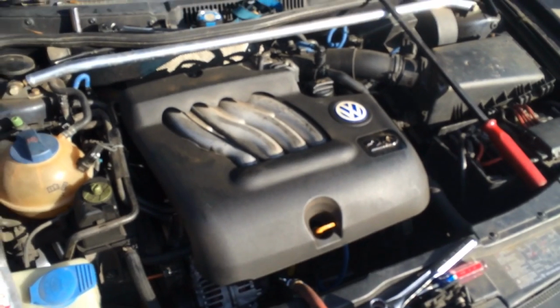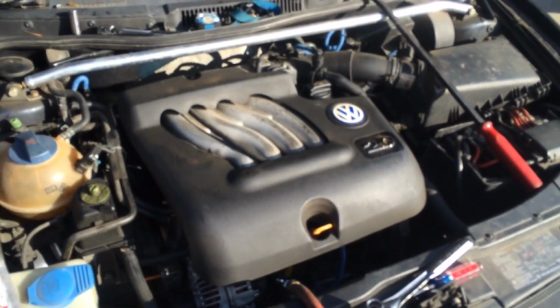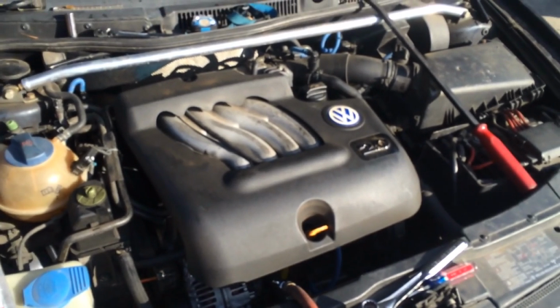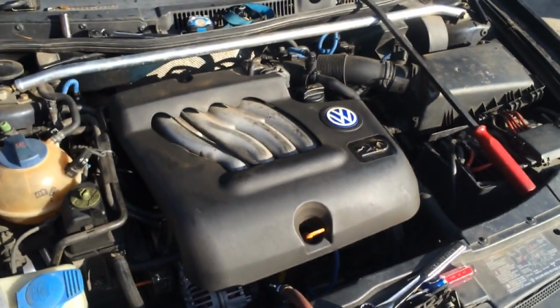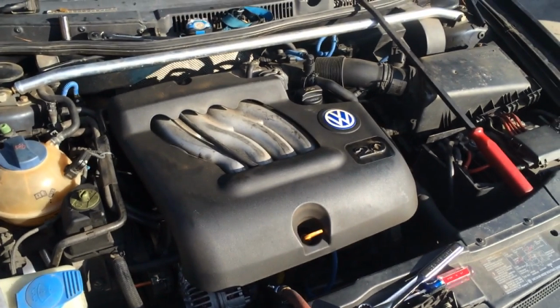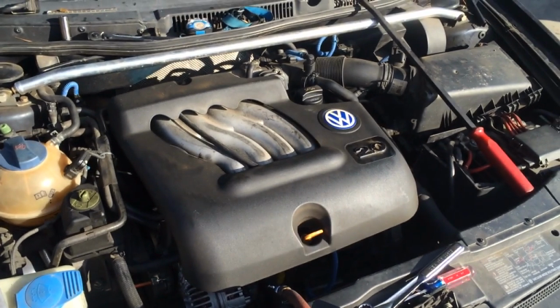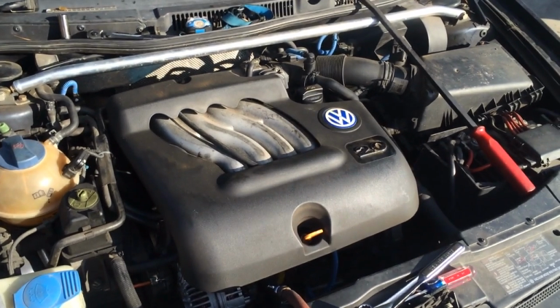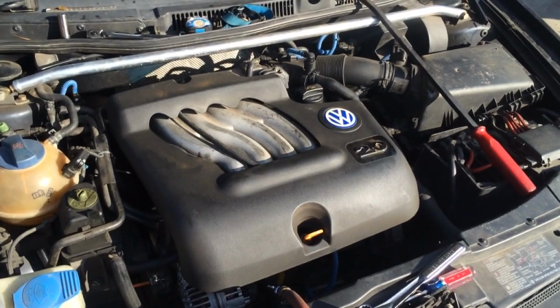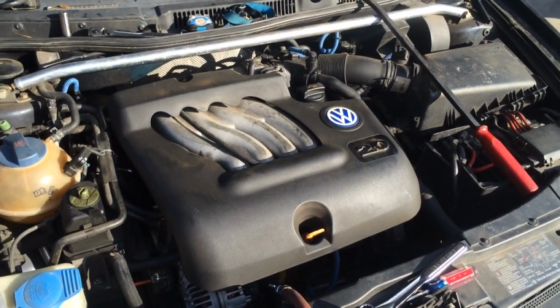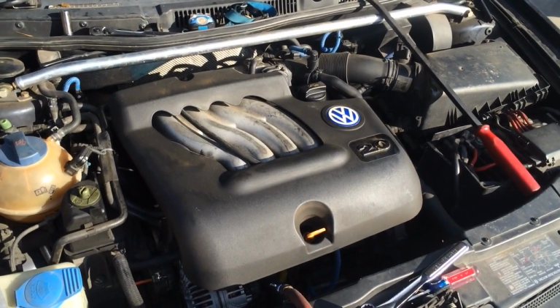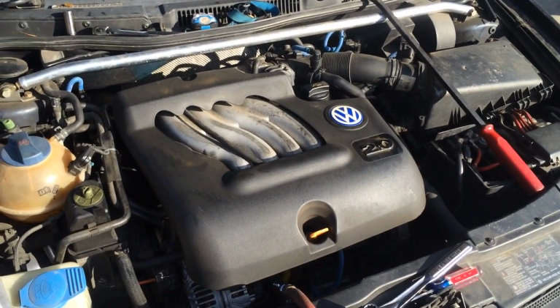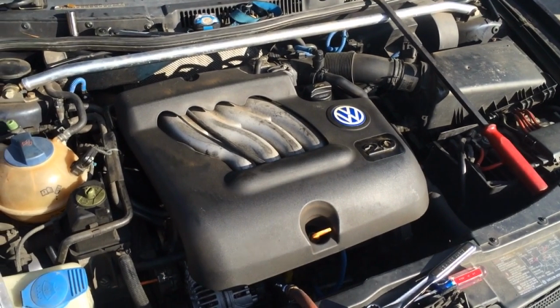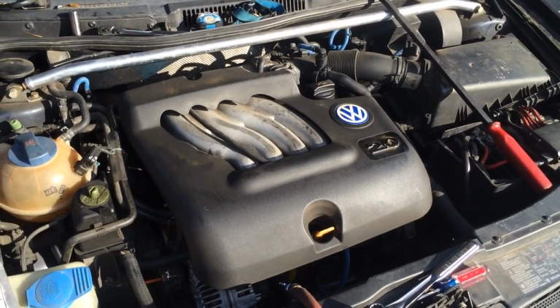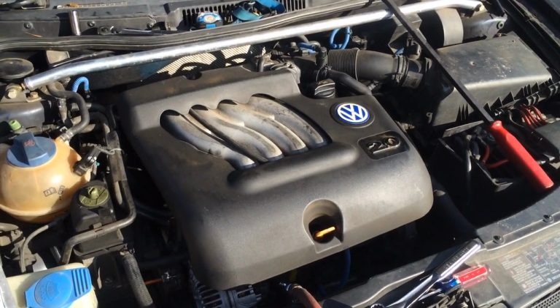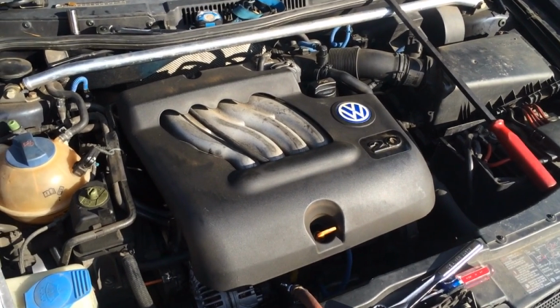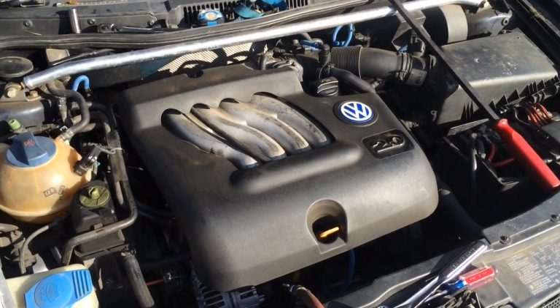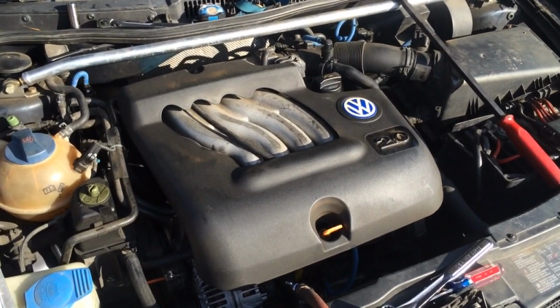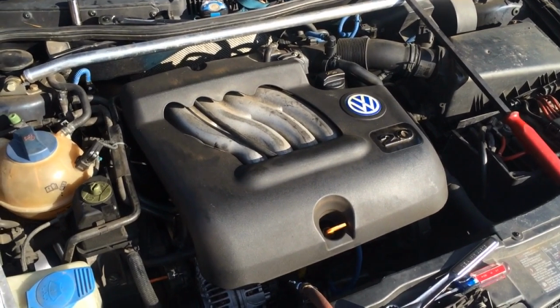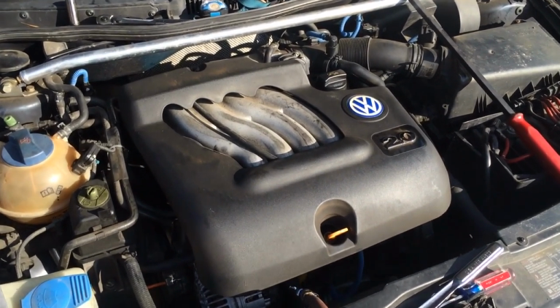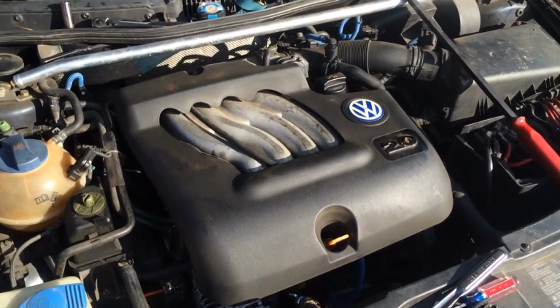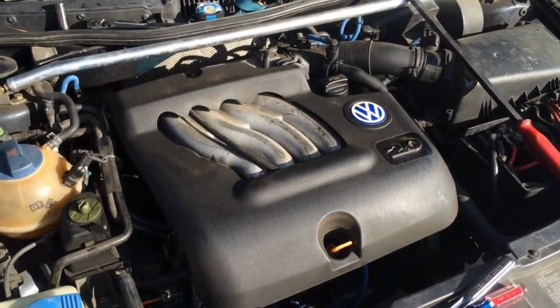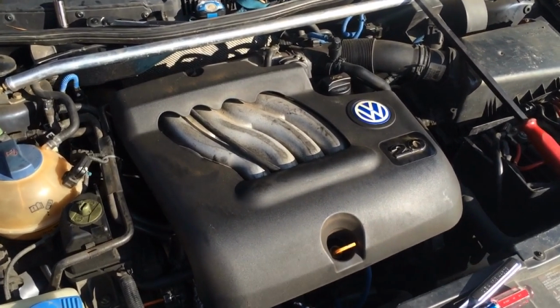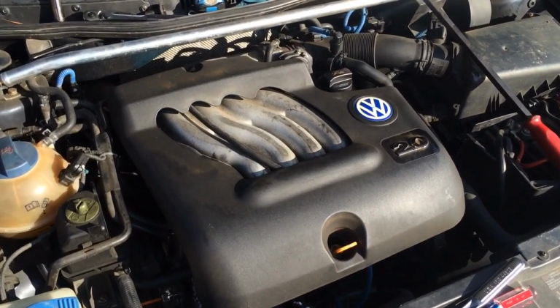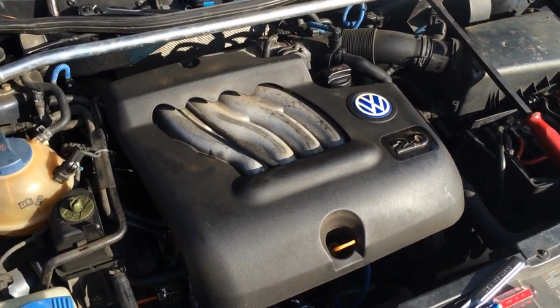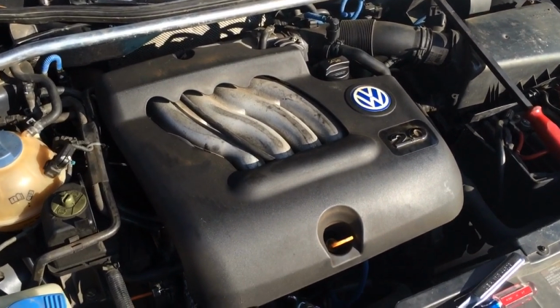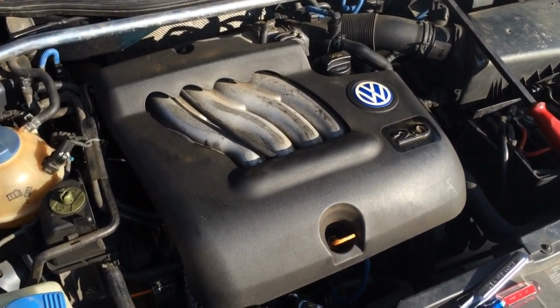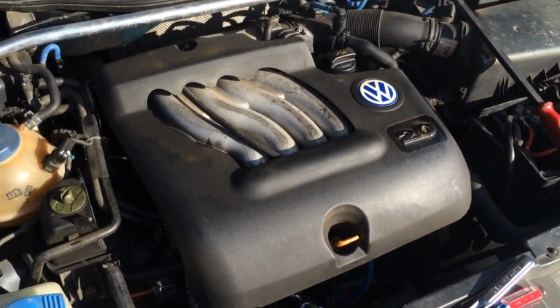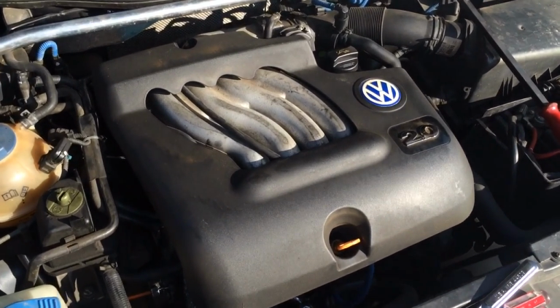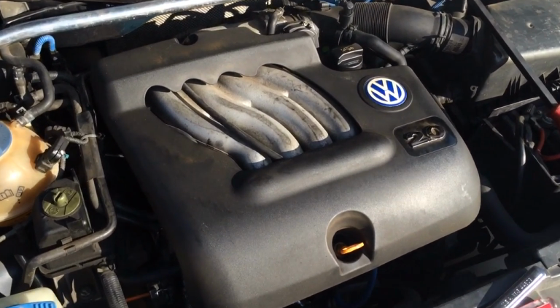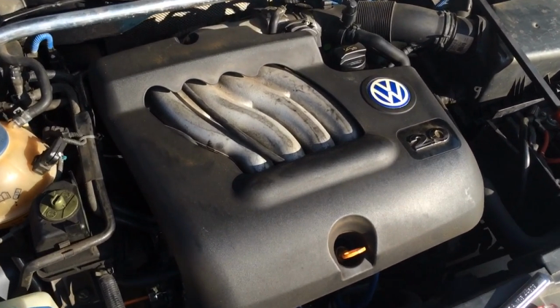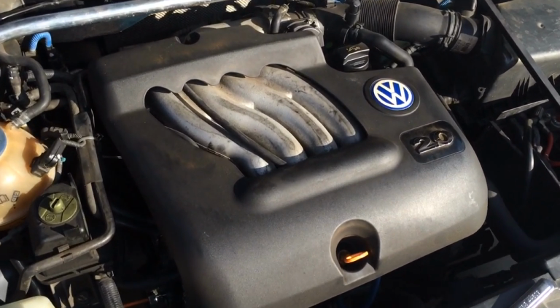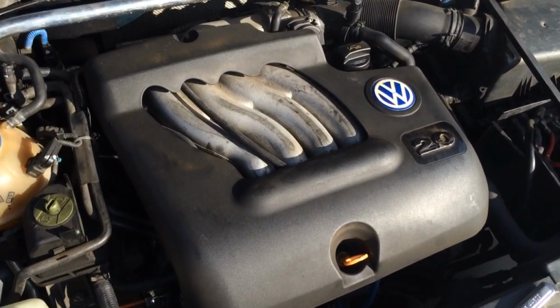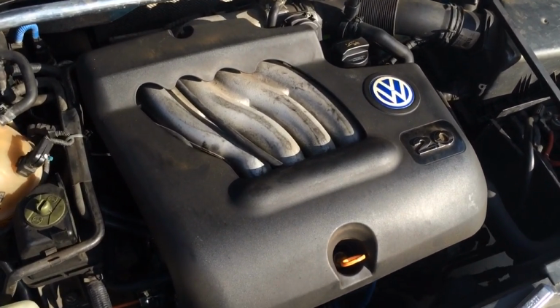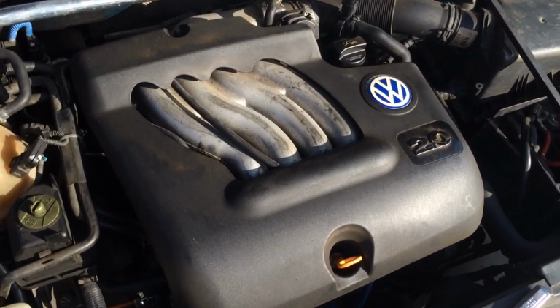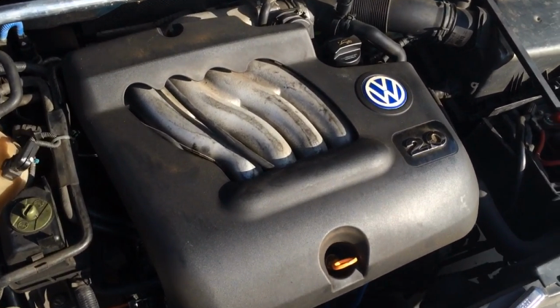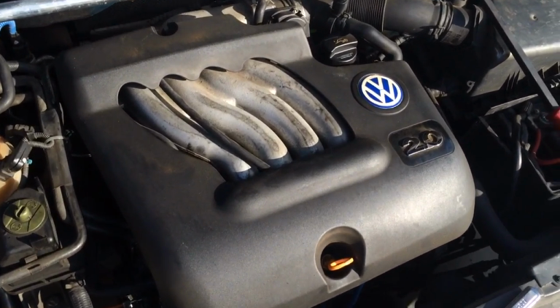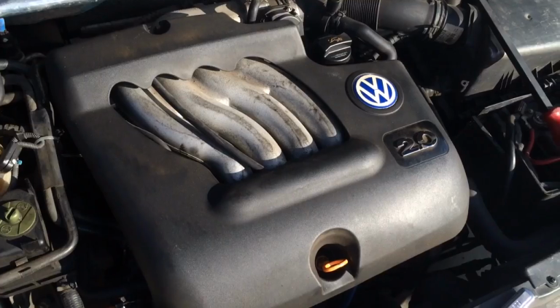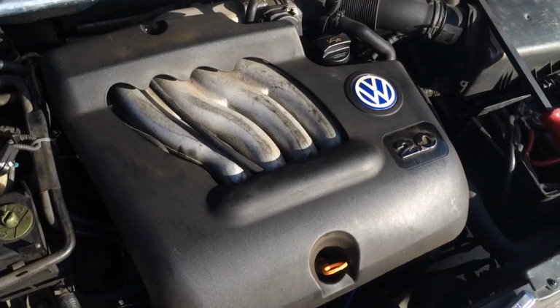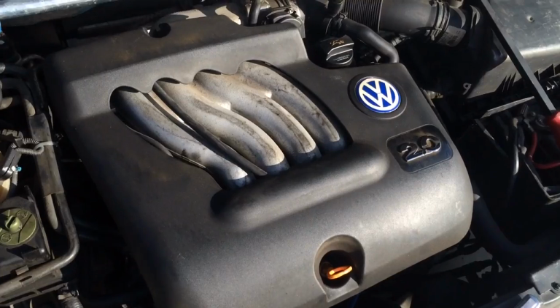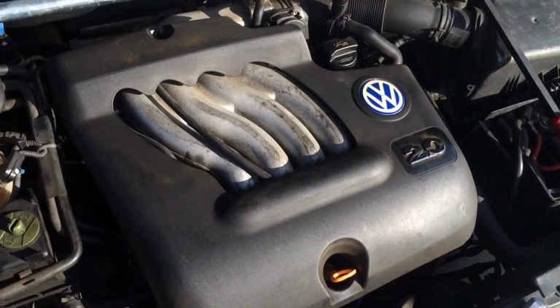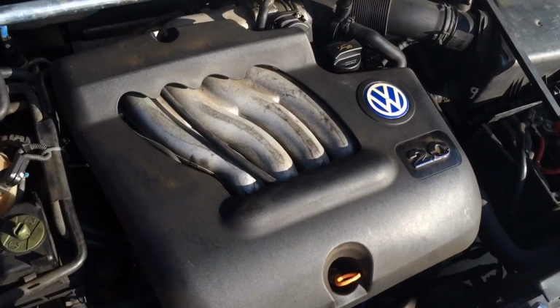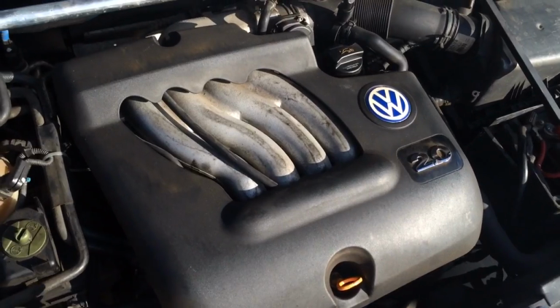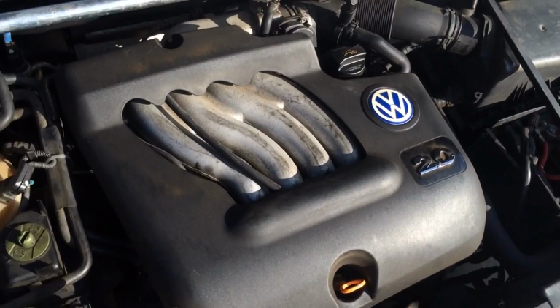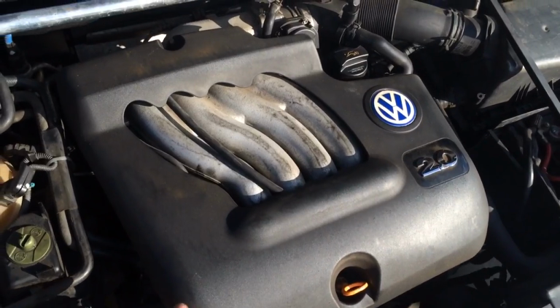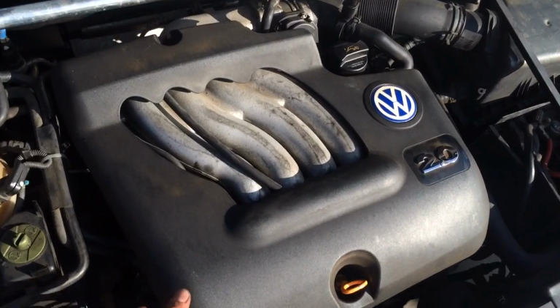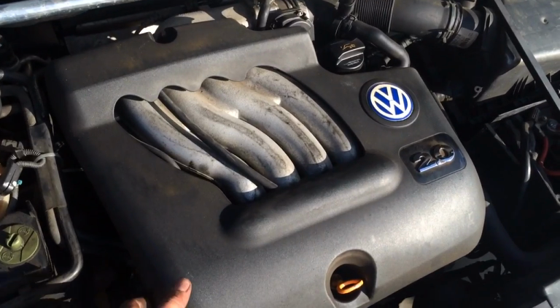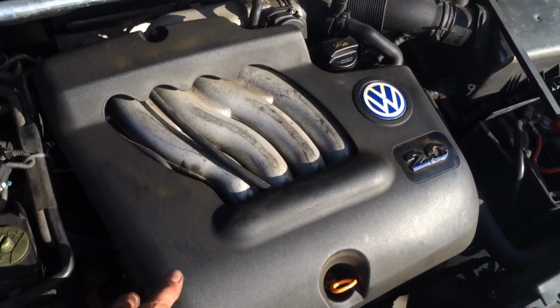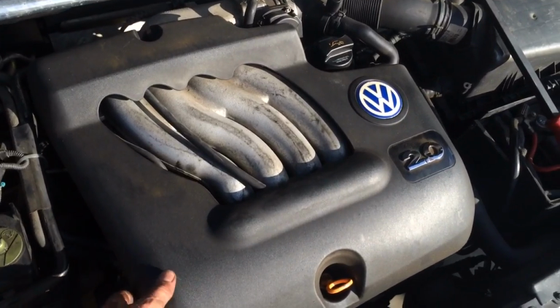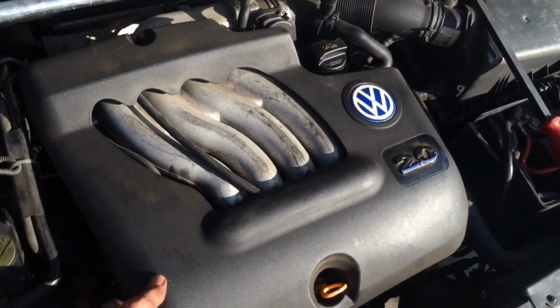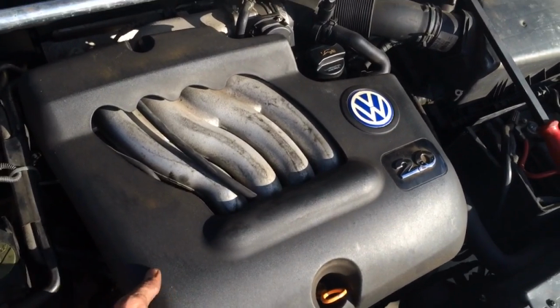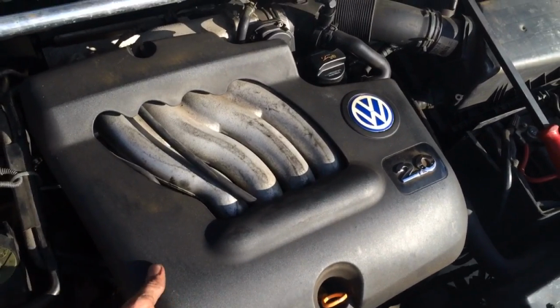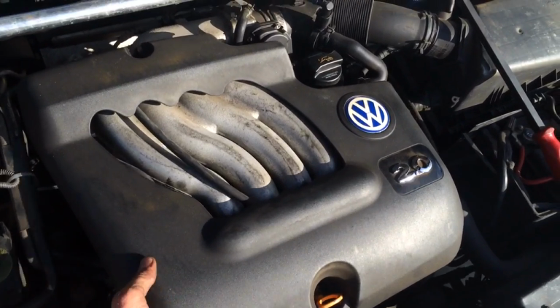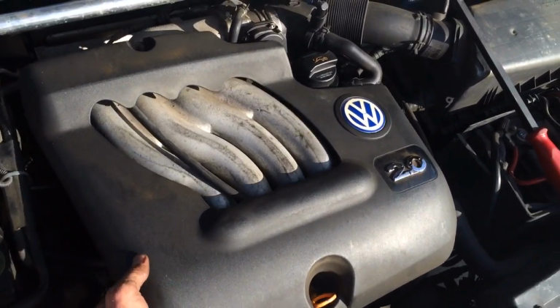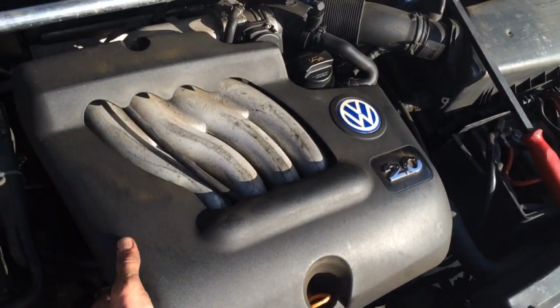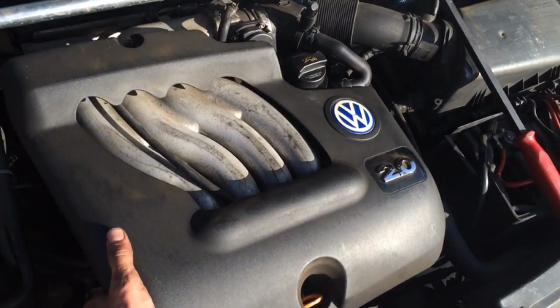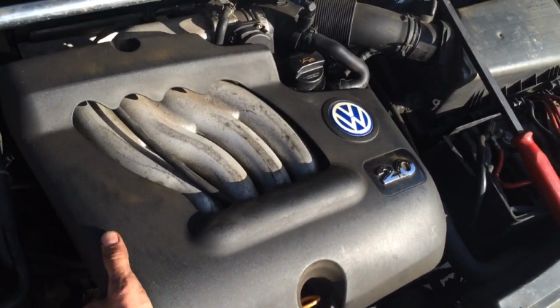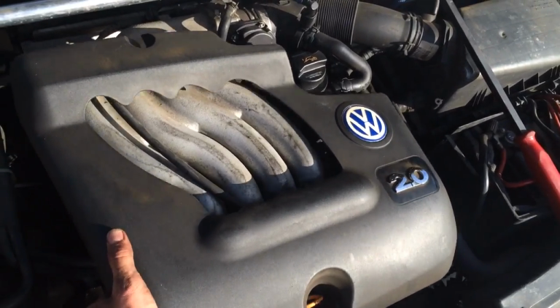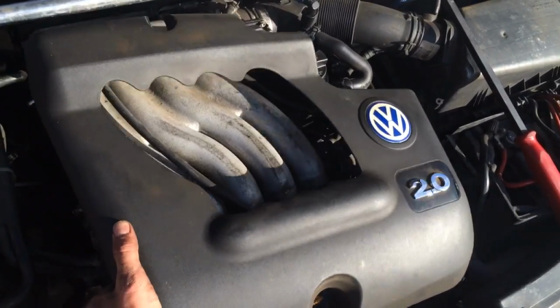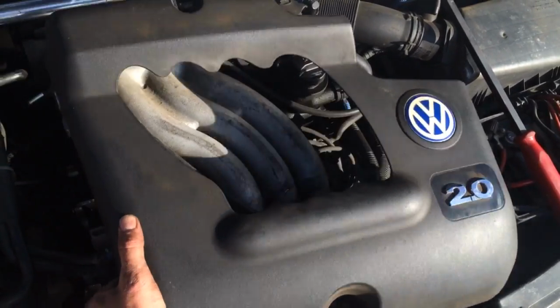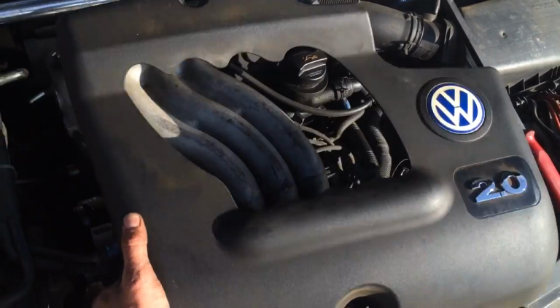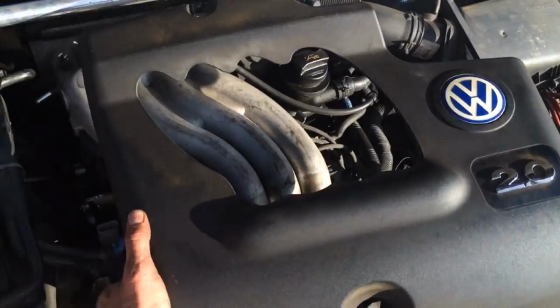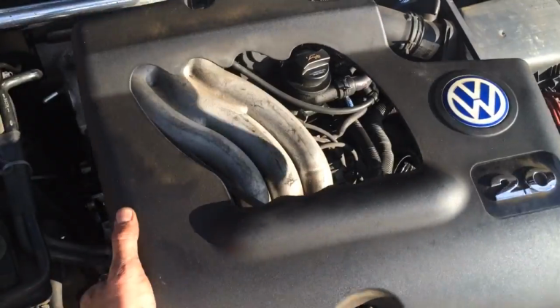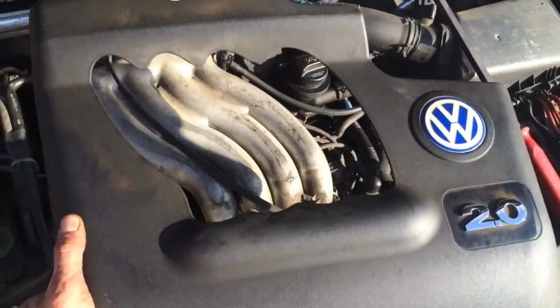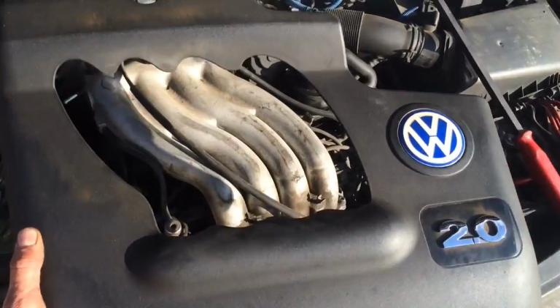This is how you change the camshaft position sensor in a 2000 Jetta. I didn't think there were any good videos on YouTube for it, so here you go.